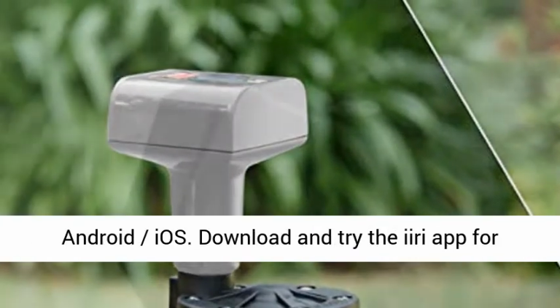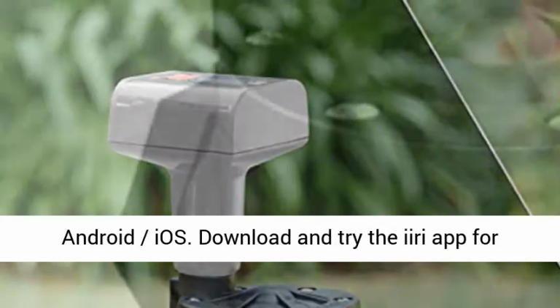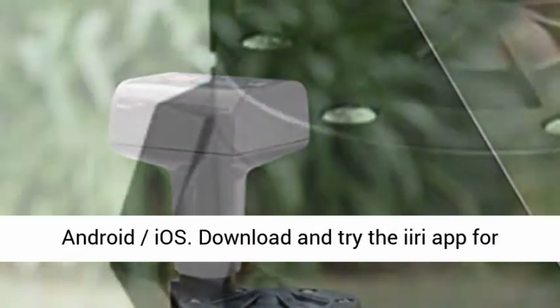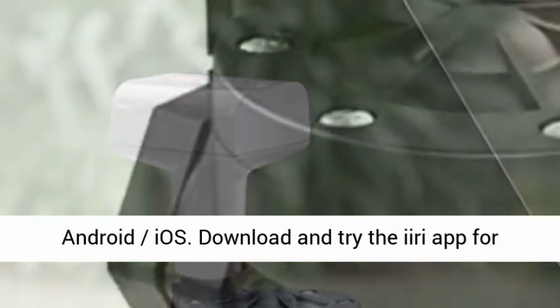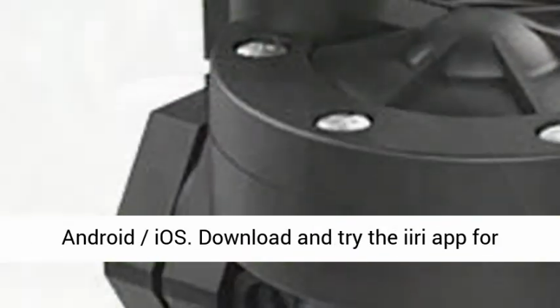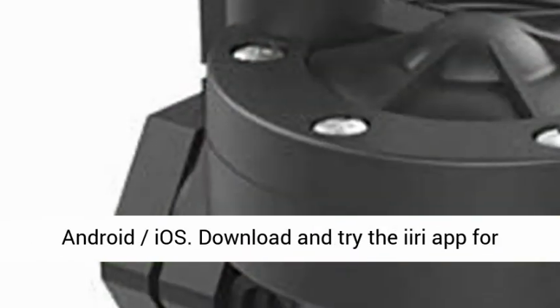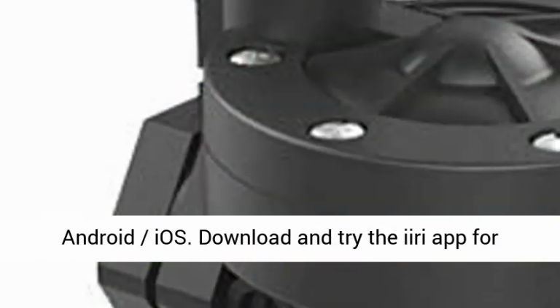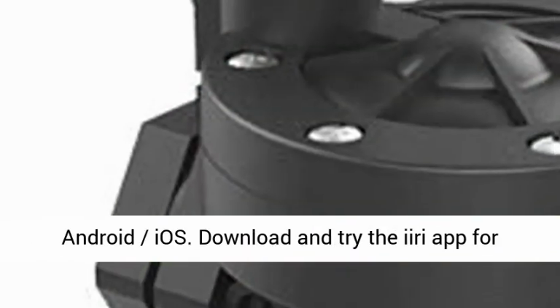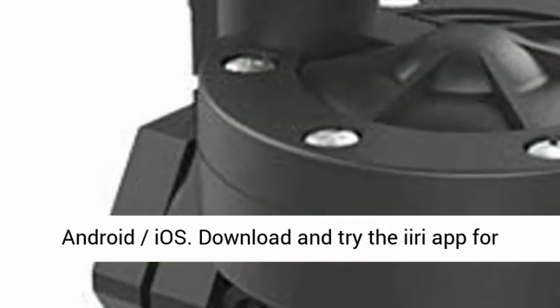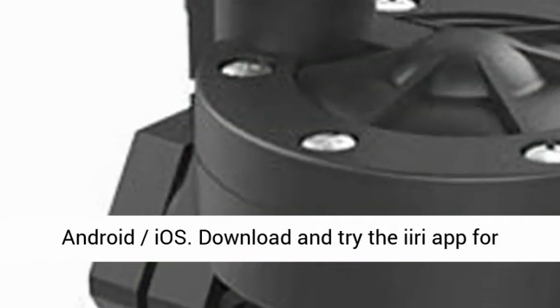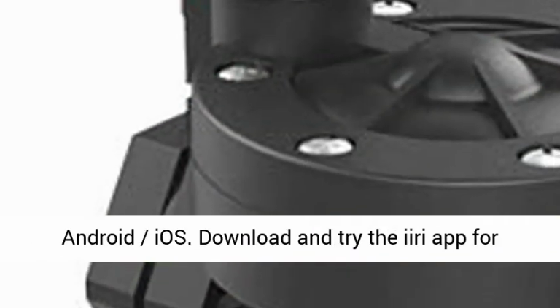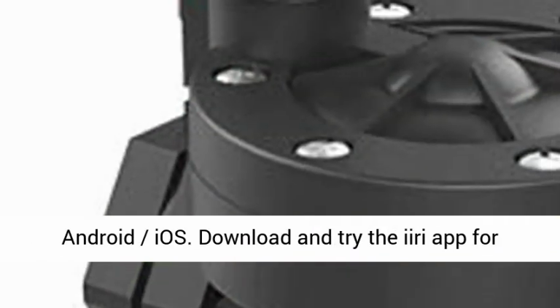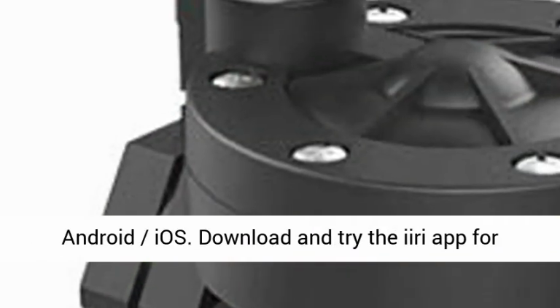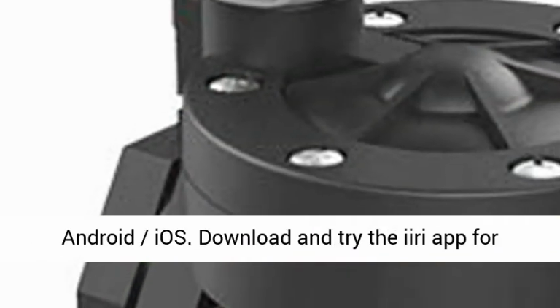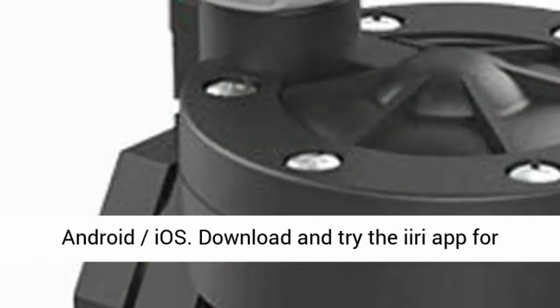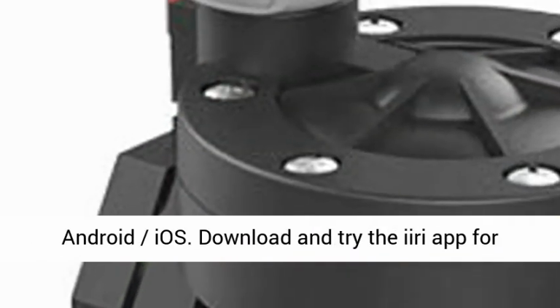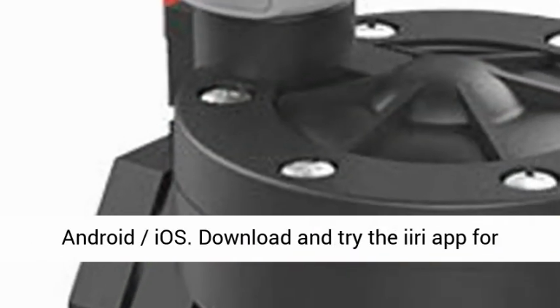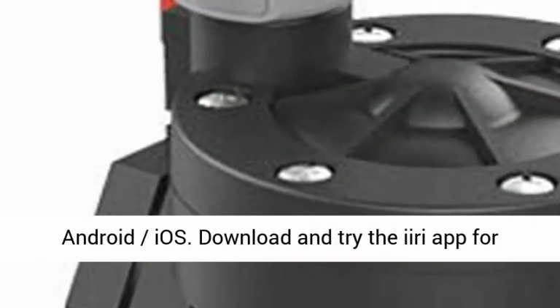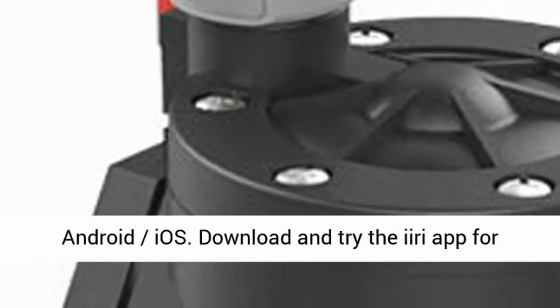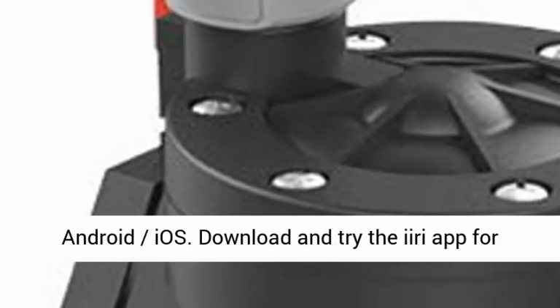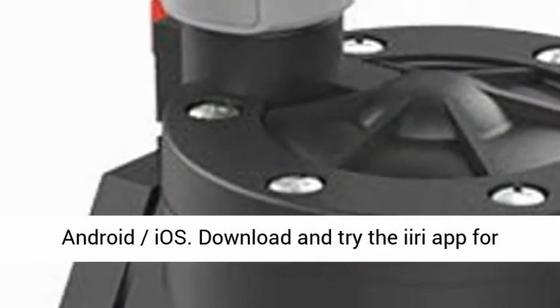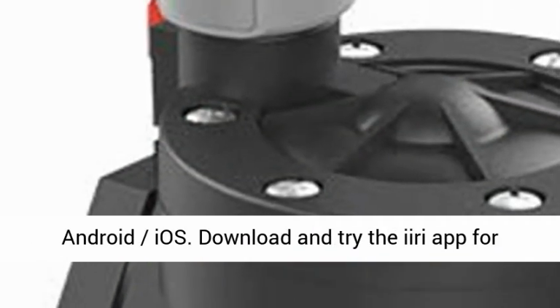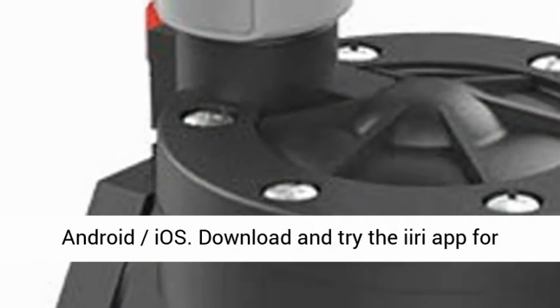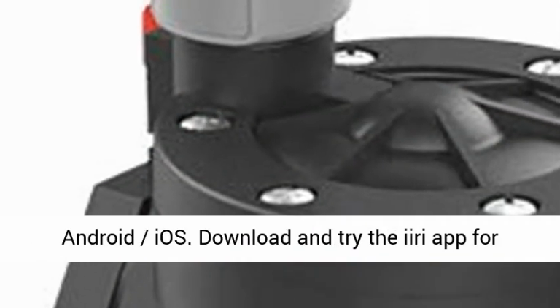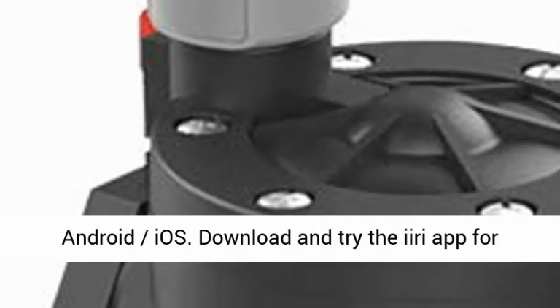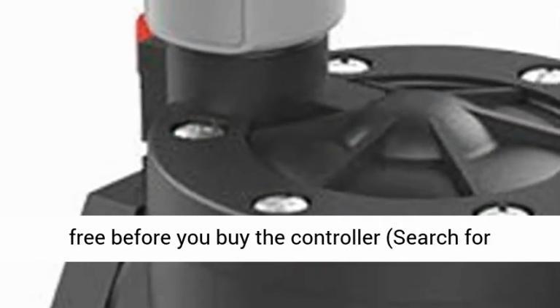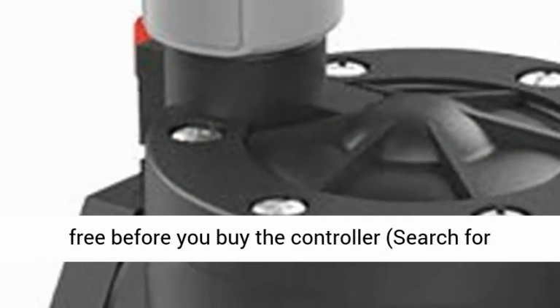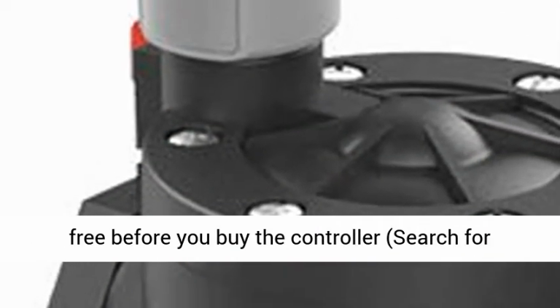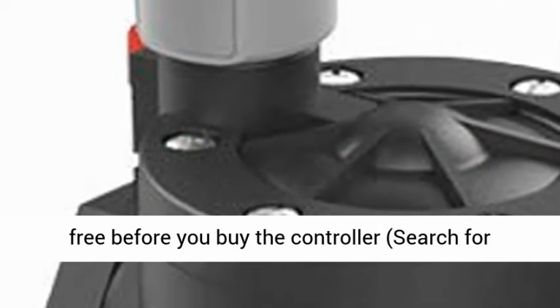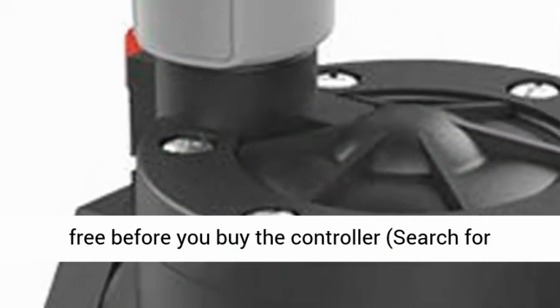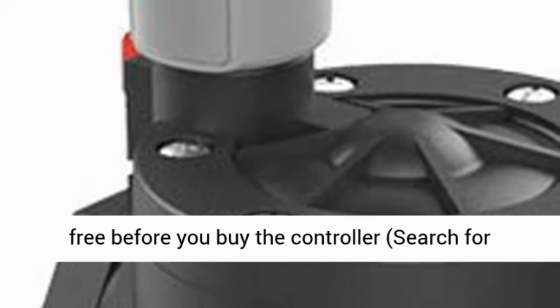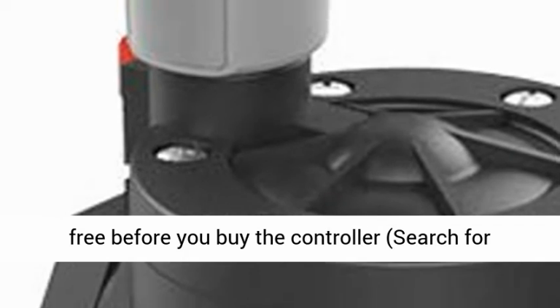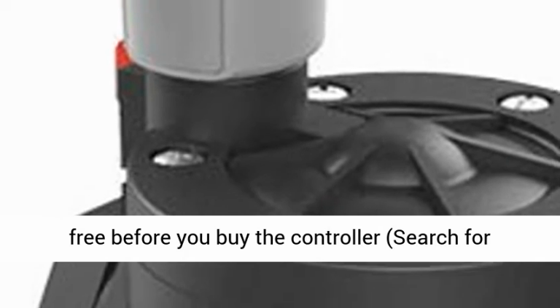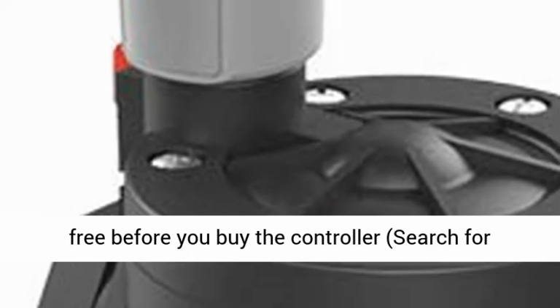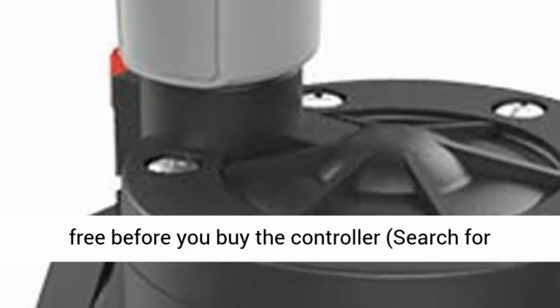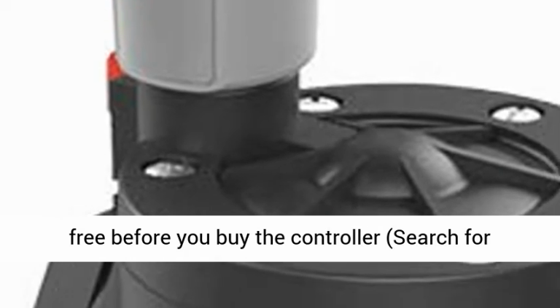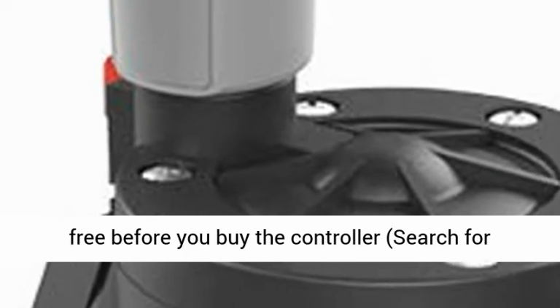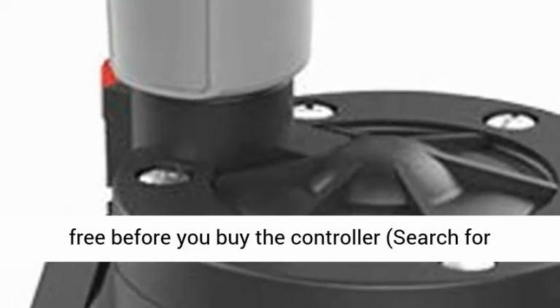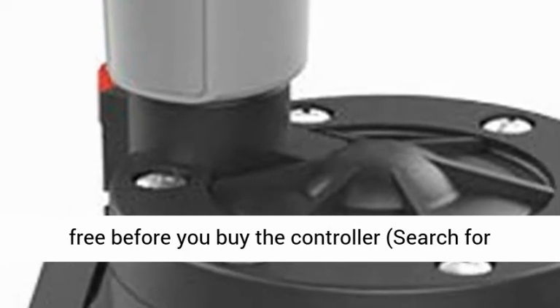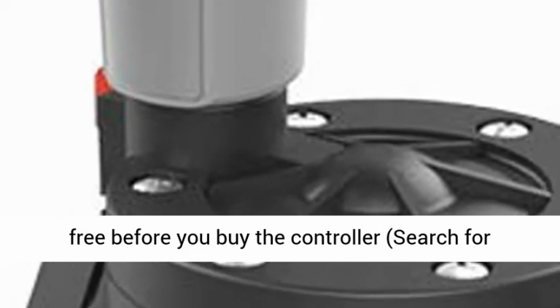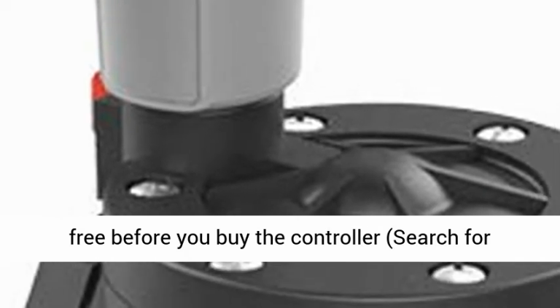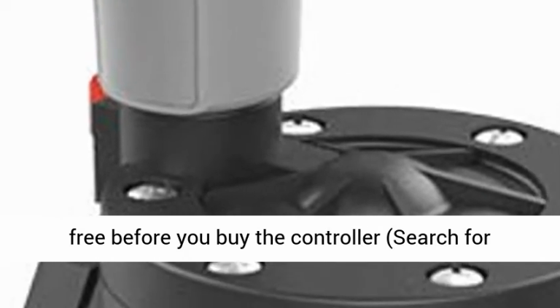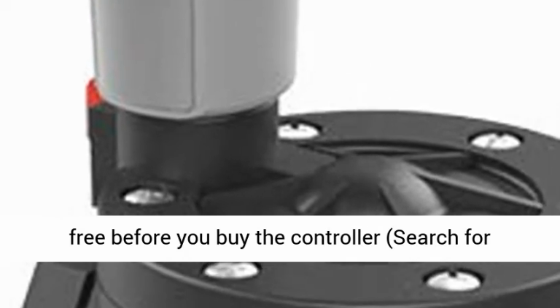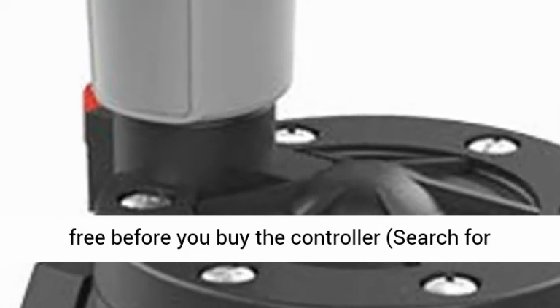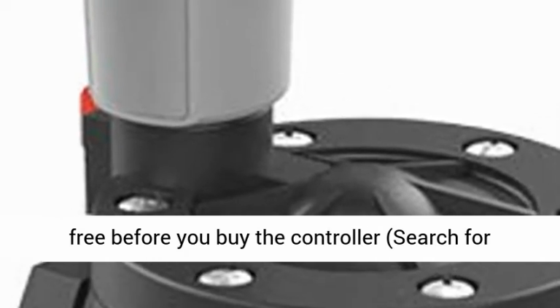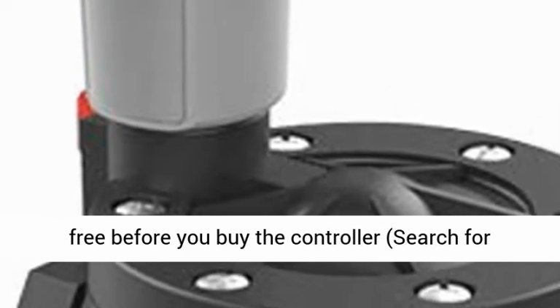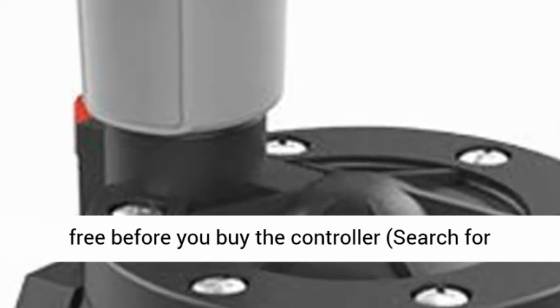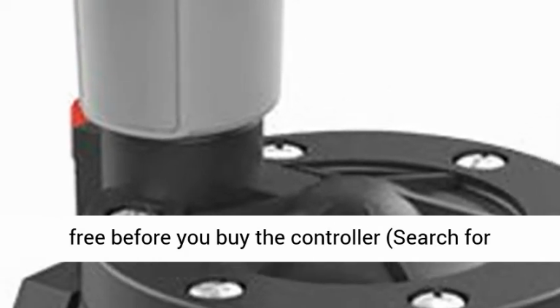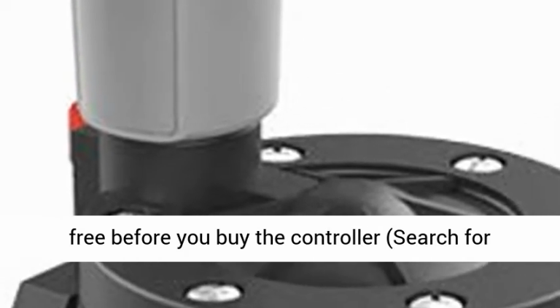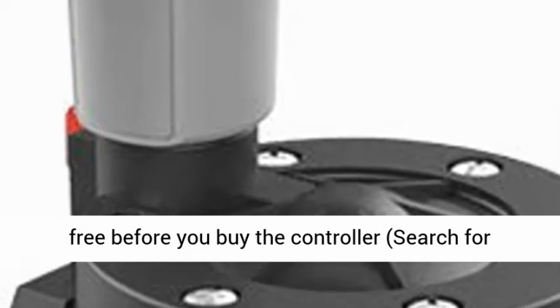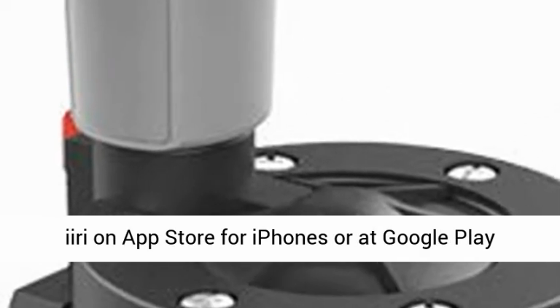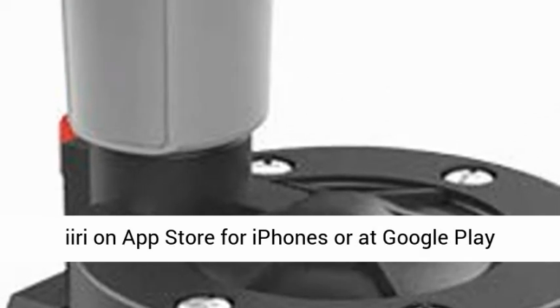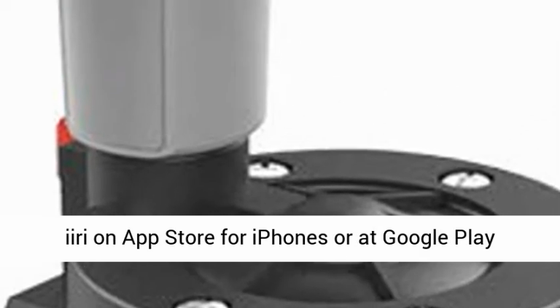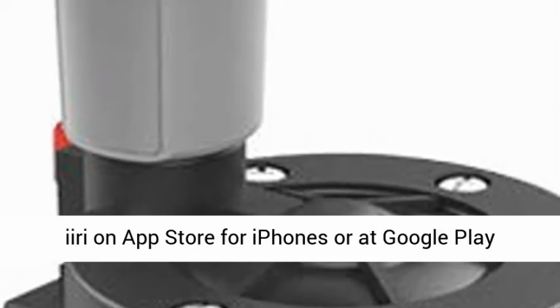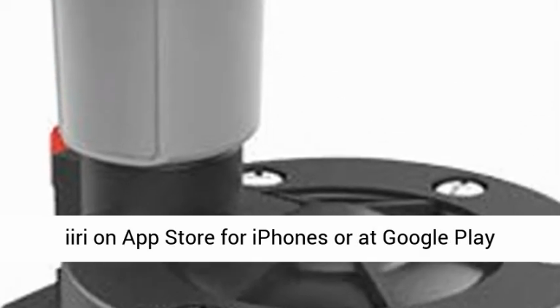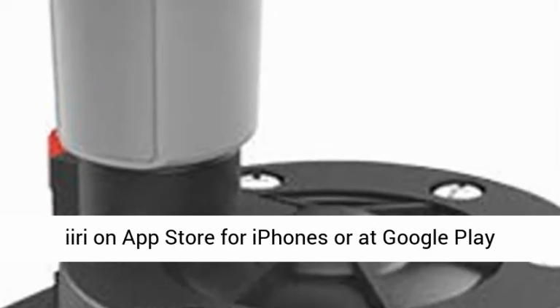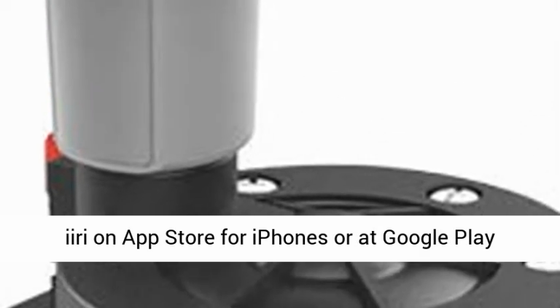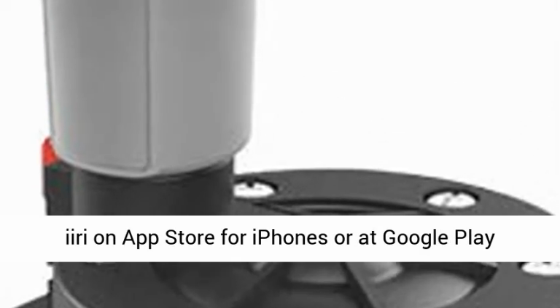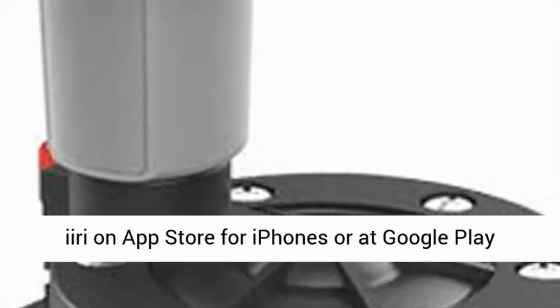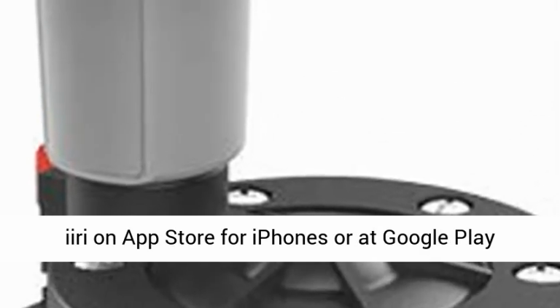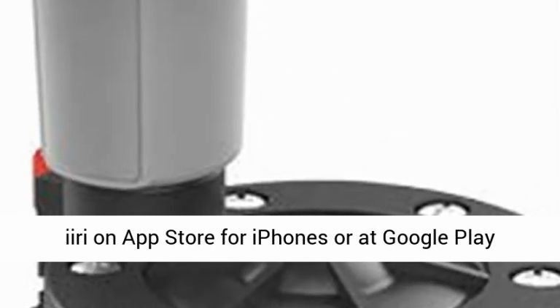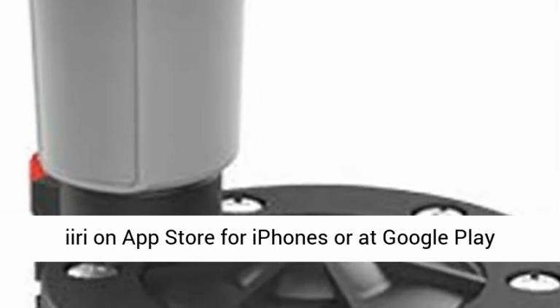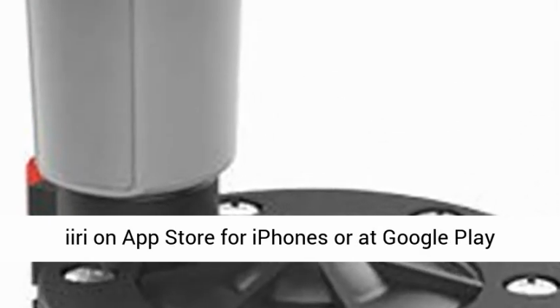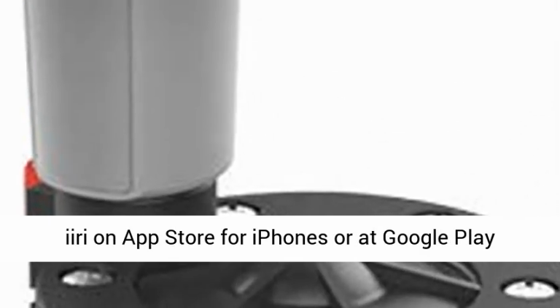Download and try the Eerie app for free before you buy the controller. Search for Eerie on the App Store for iPhones, or on Google Play for Android.